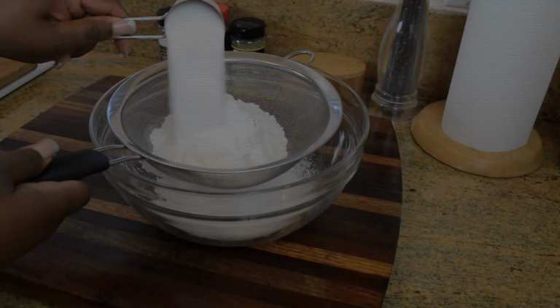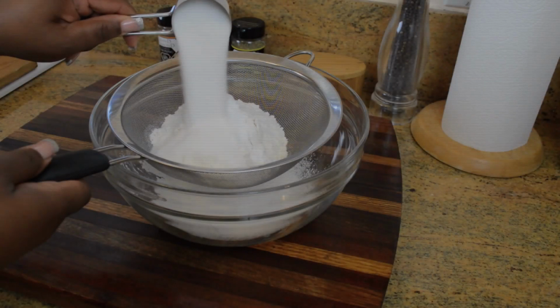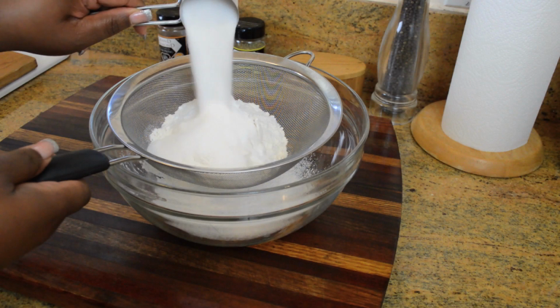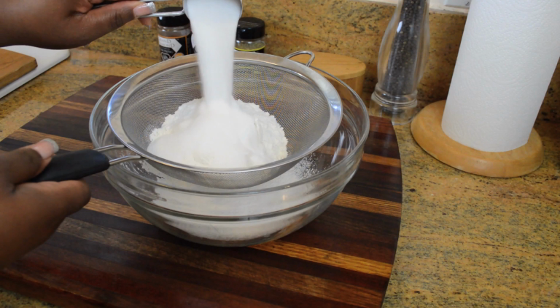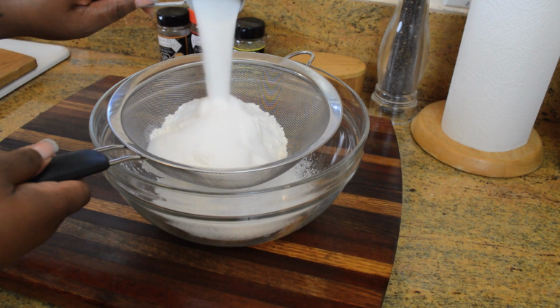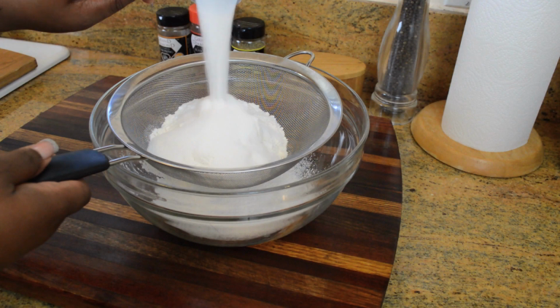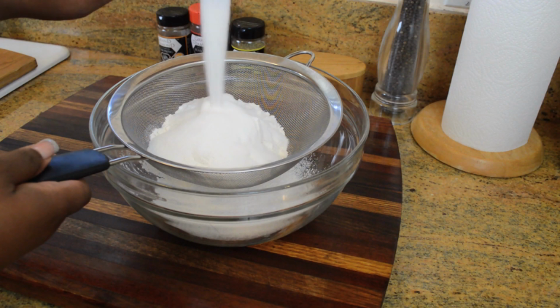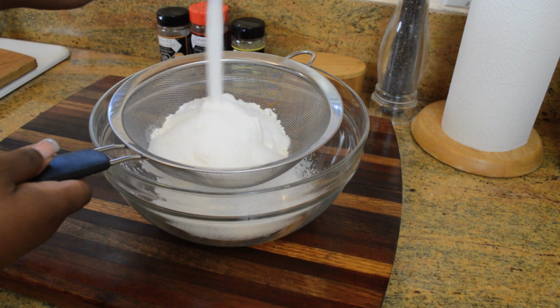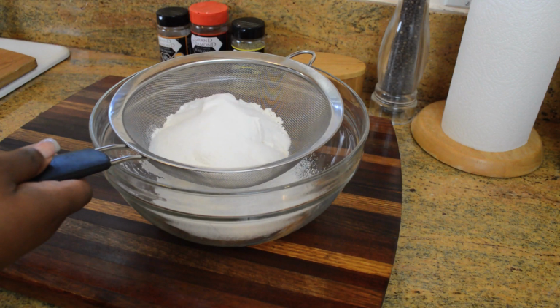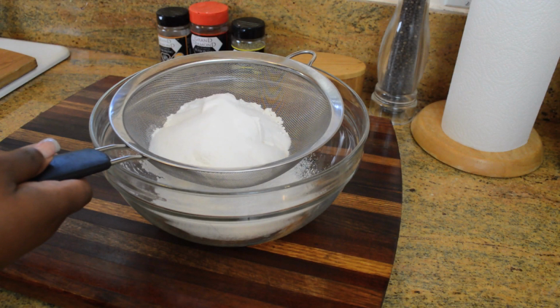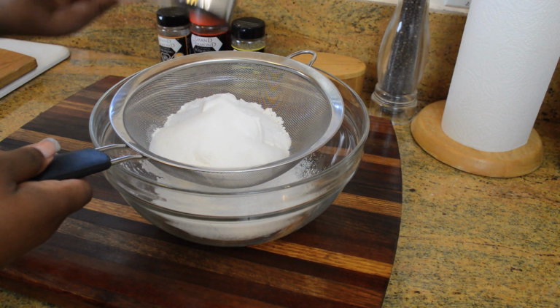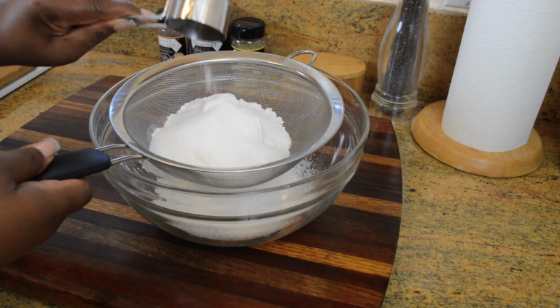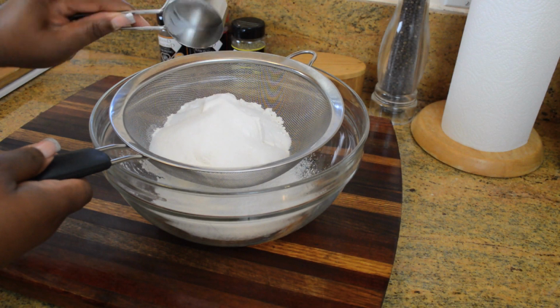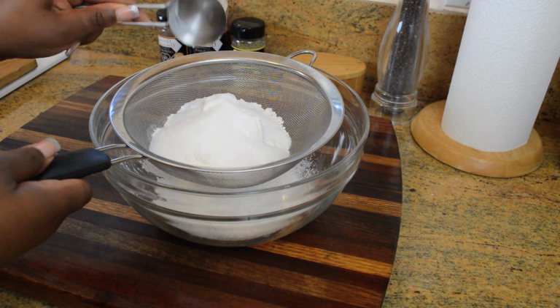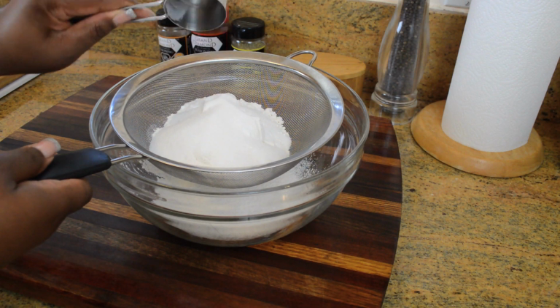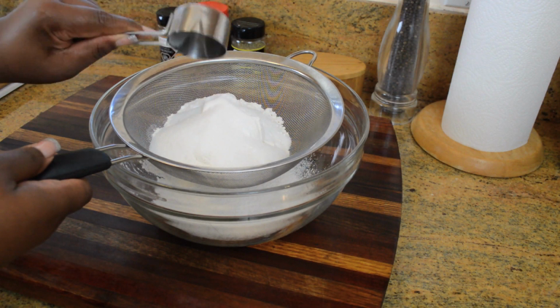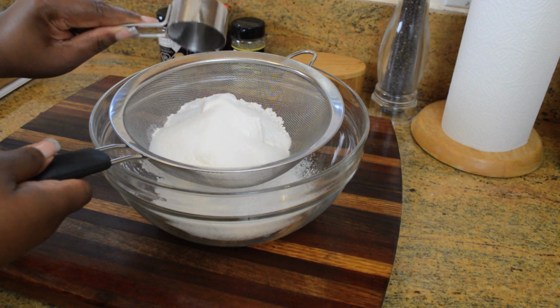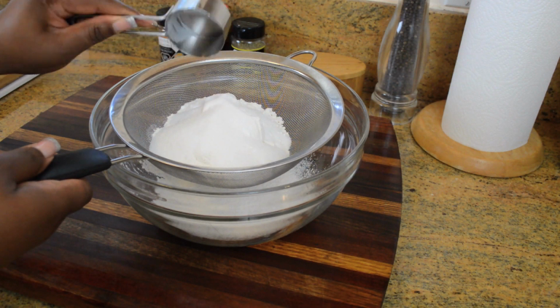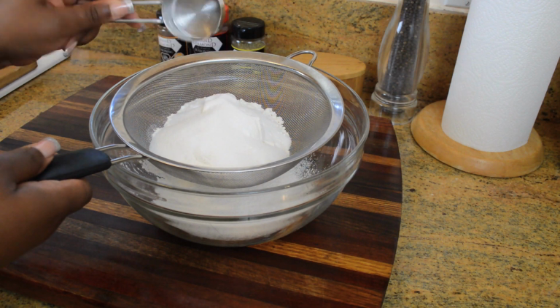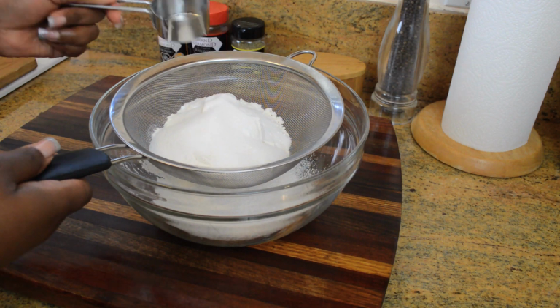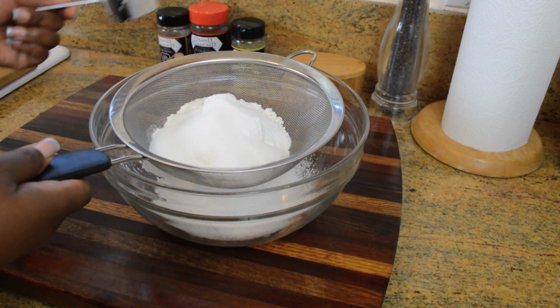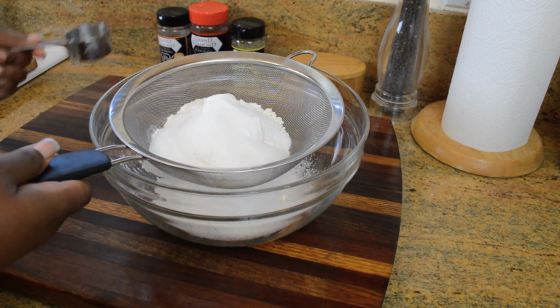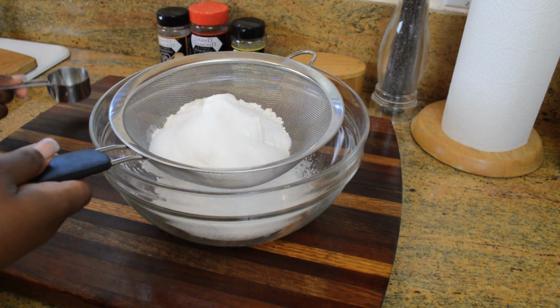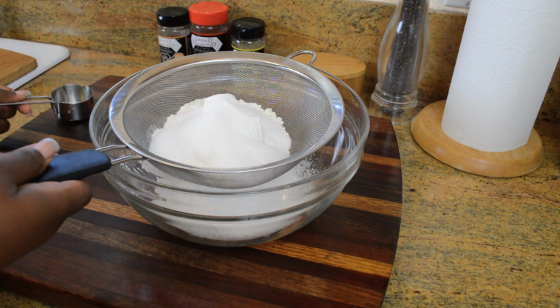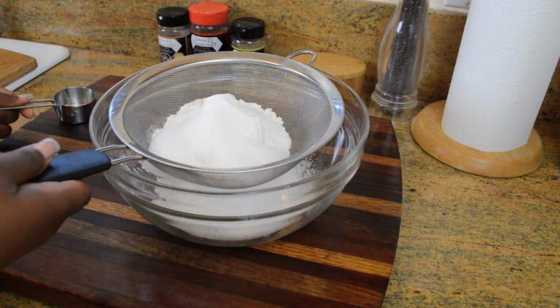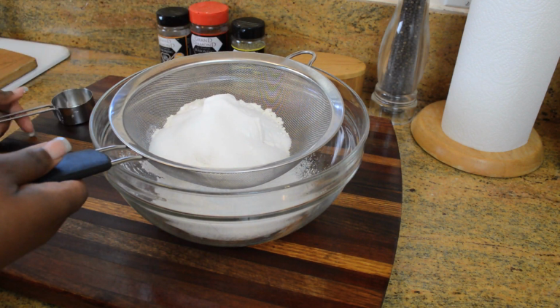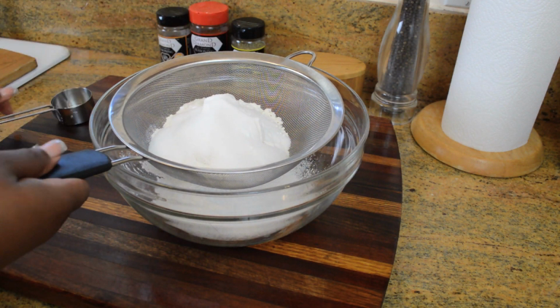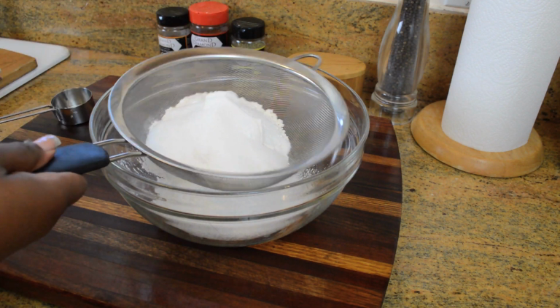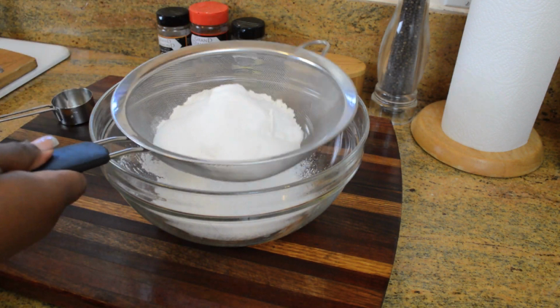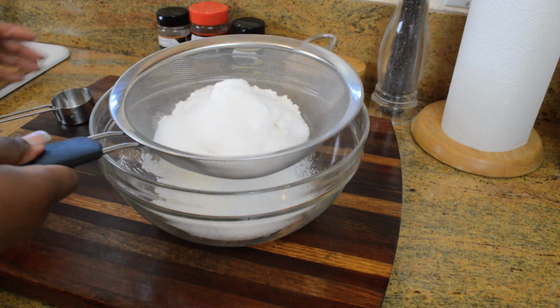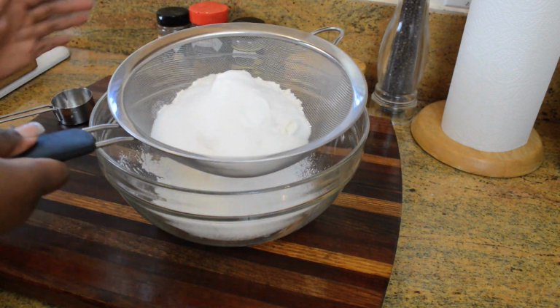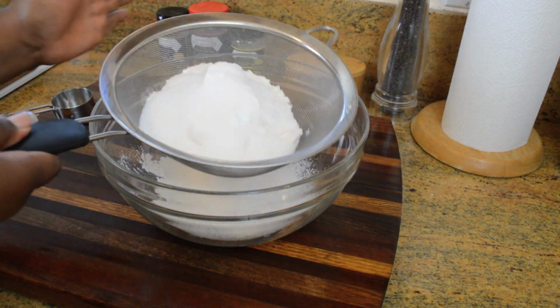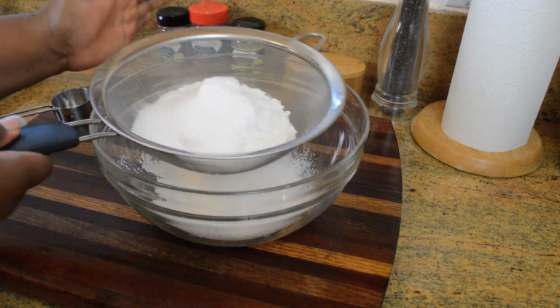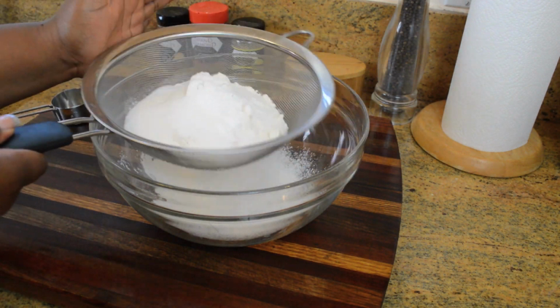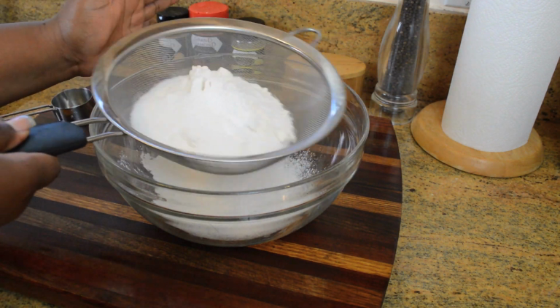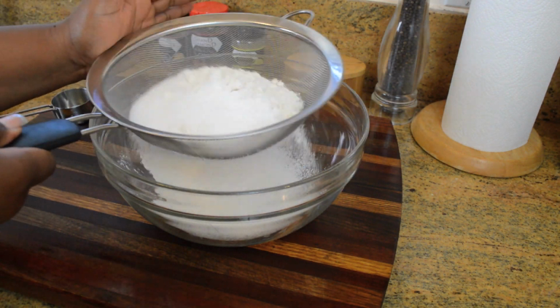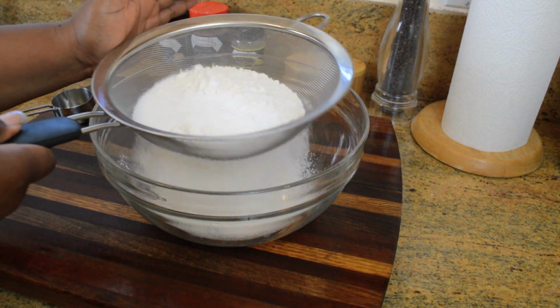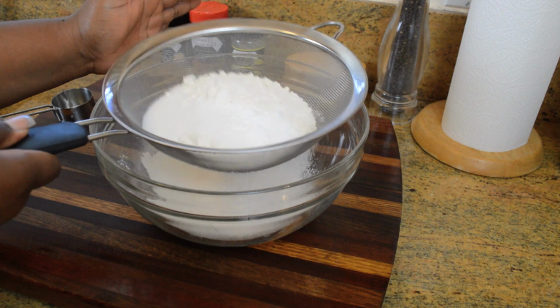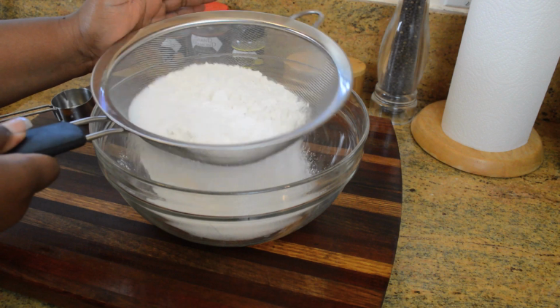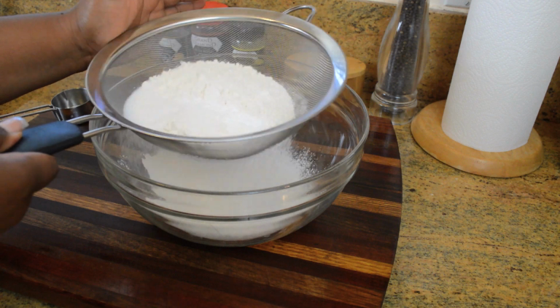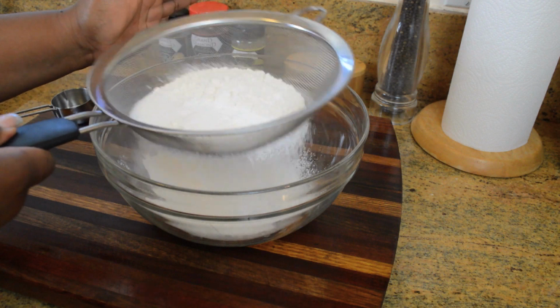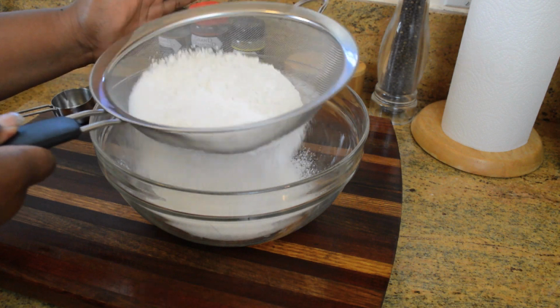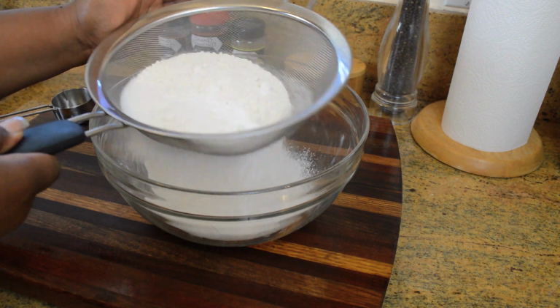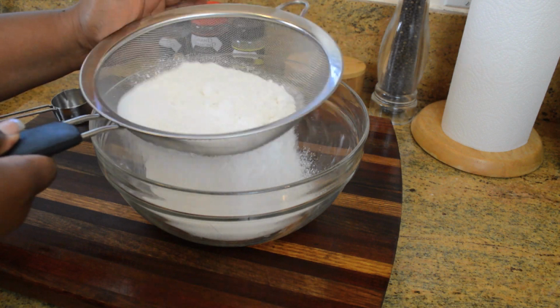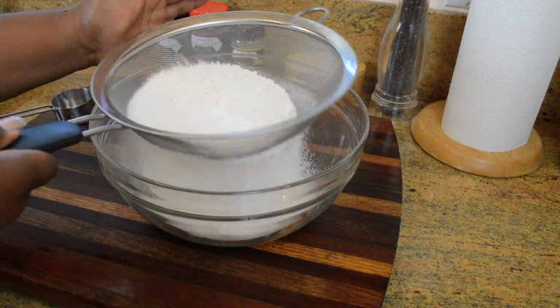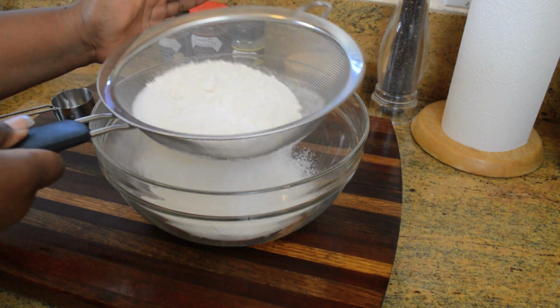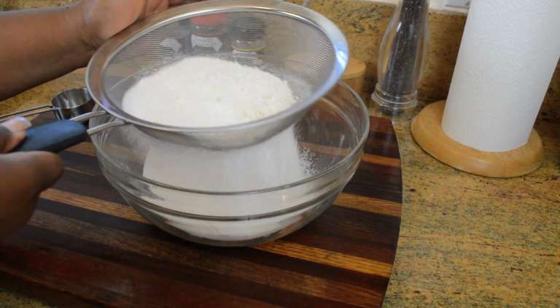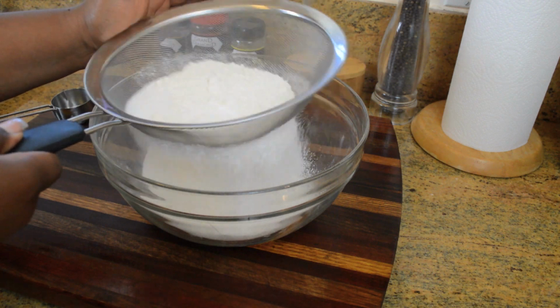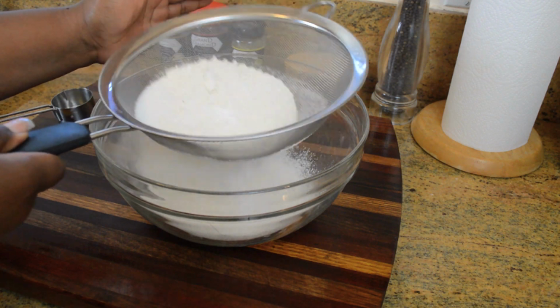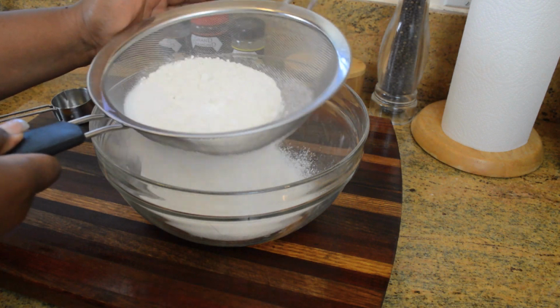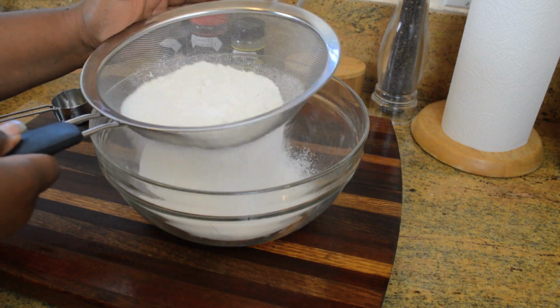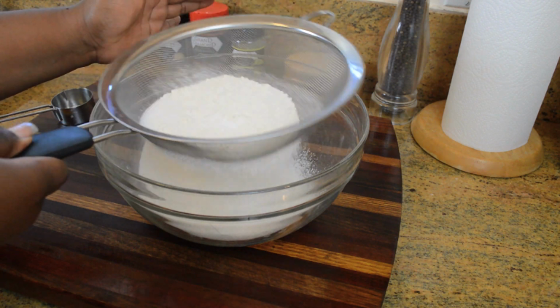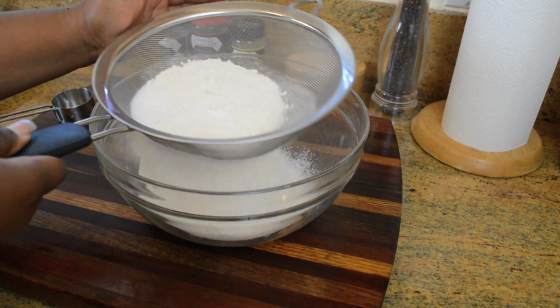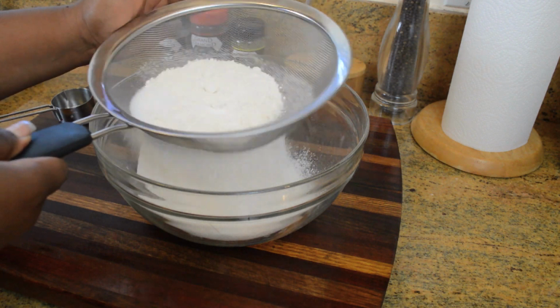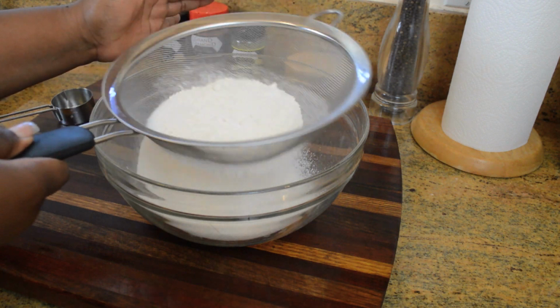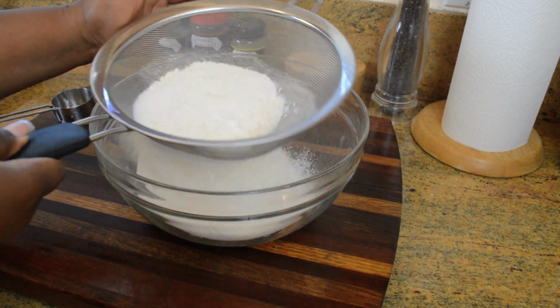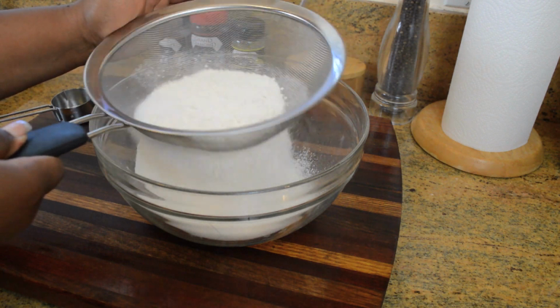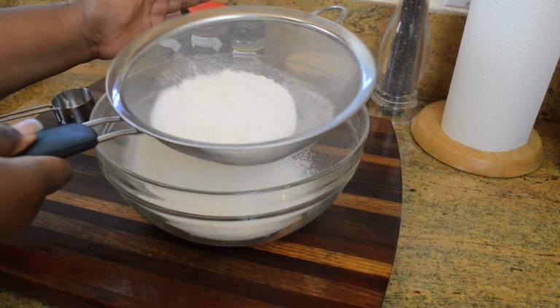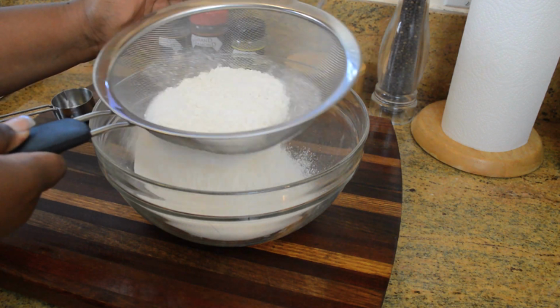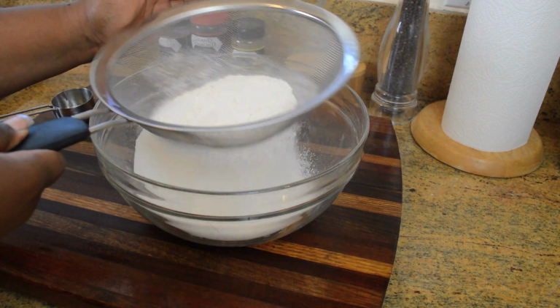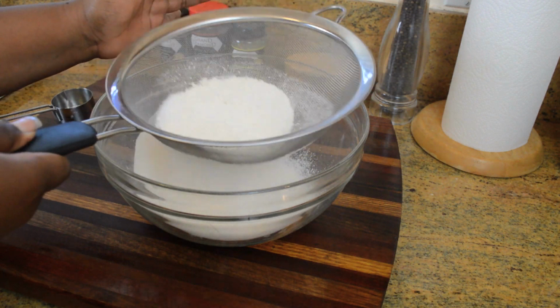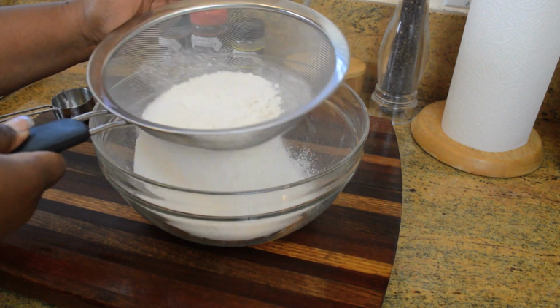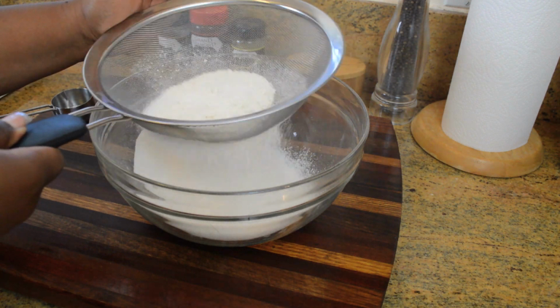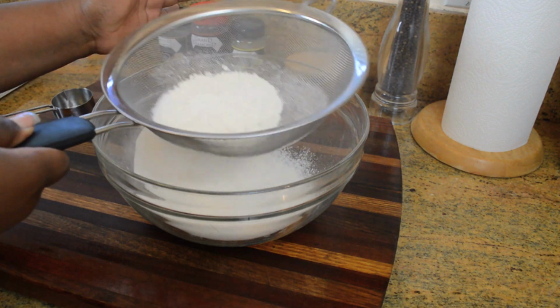Let's start our recipe by sifting all of our dry ingredients. That is our sugar, all-purpose flour, baking soda, baking powder, and salt.